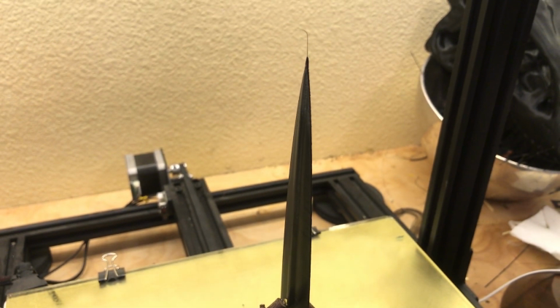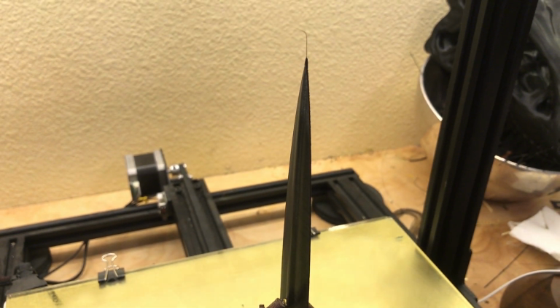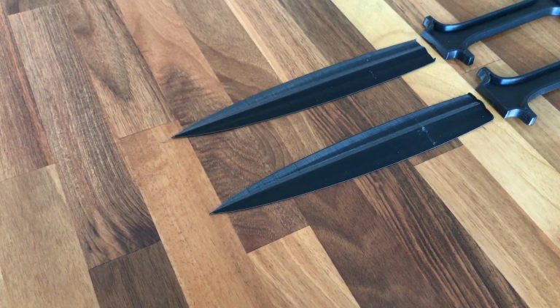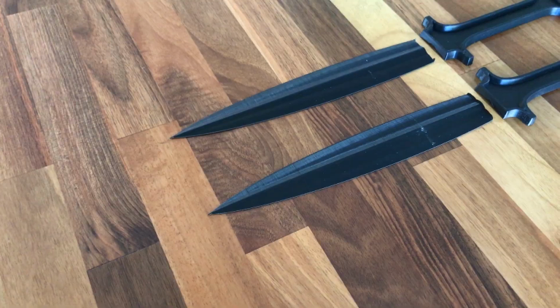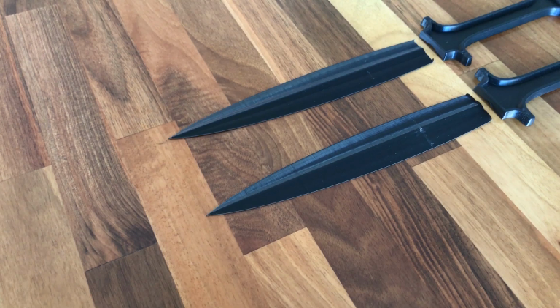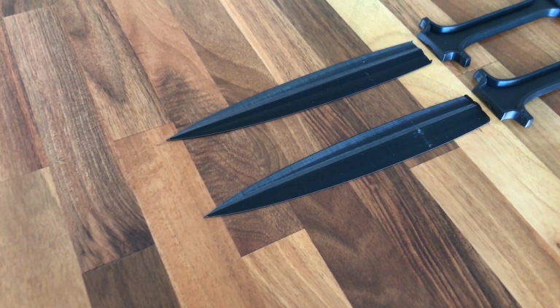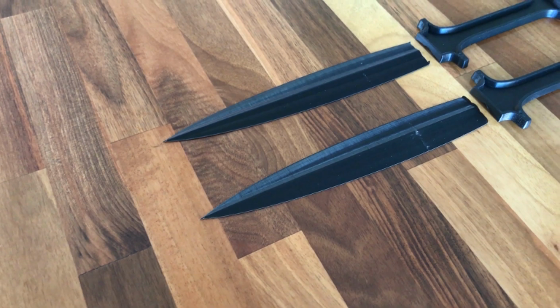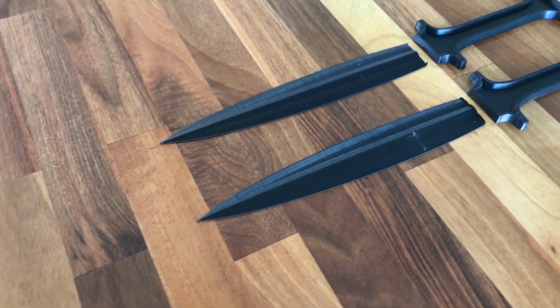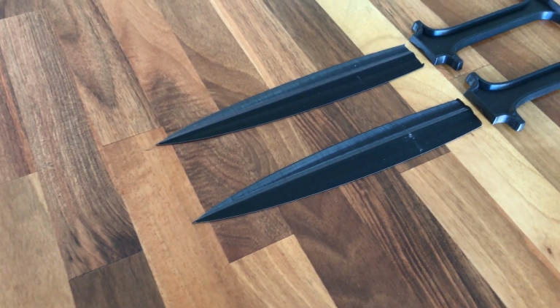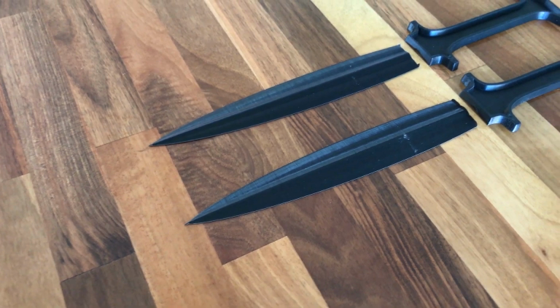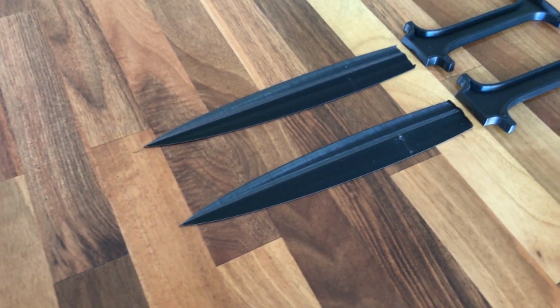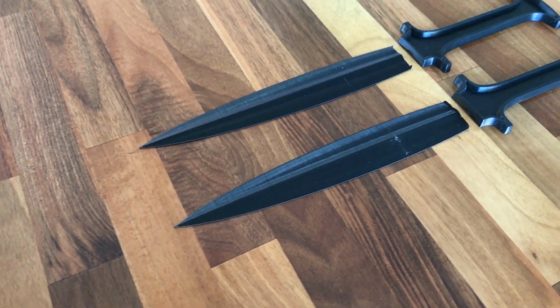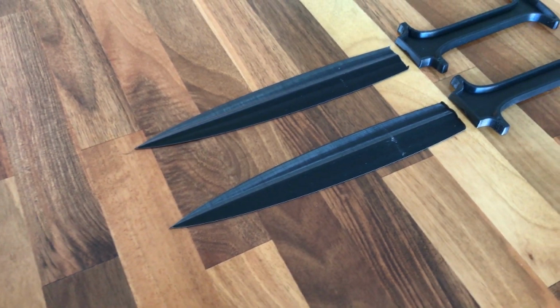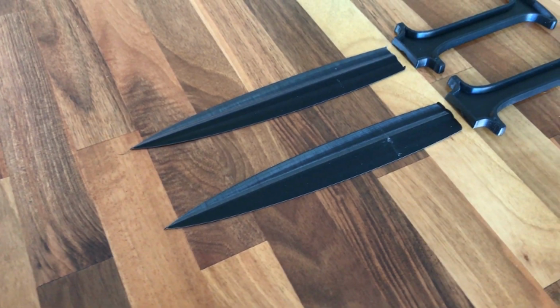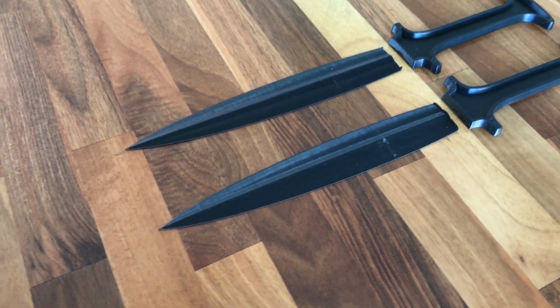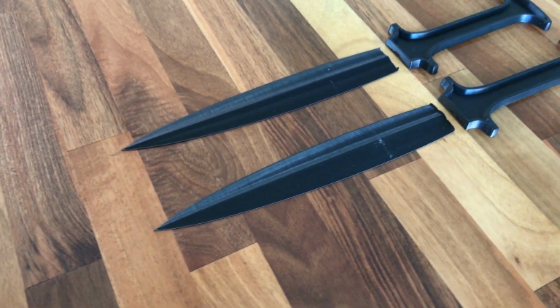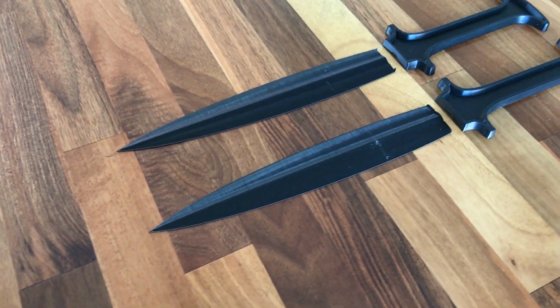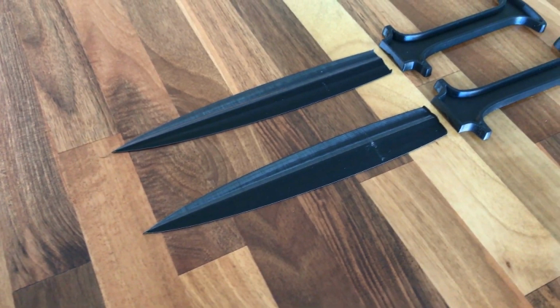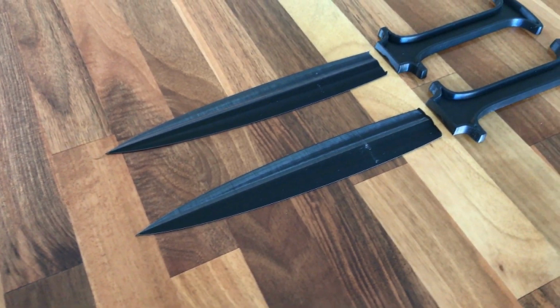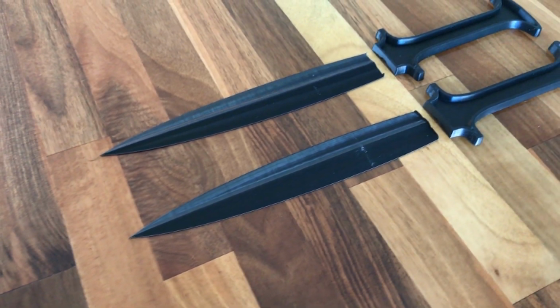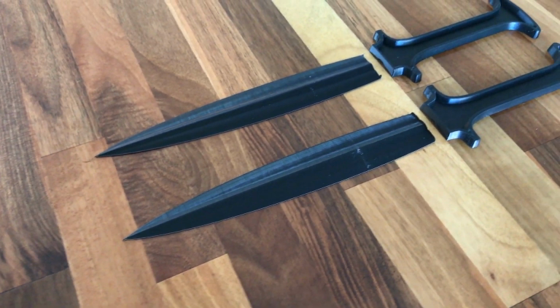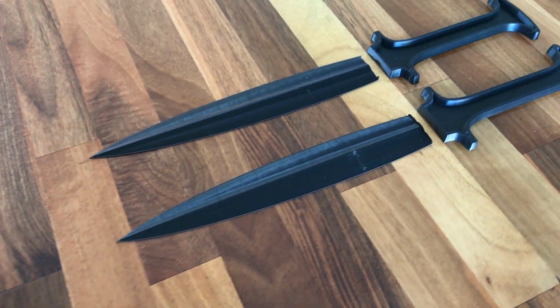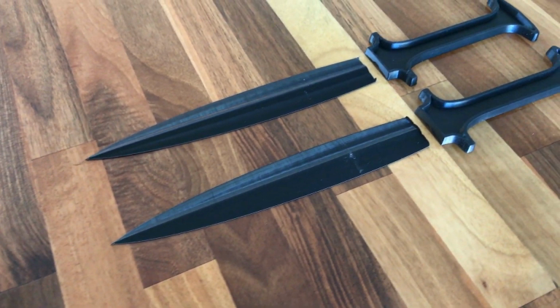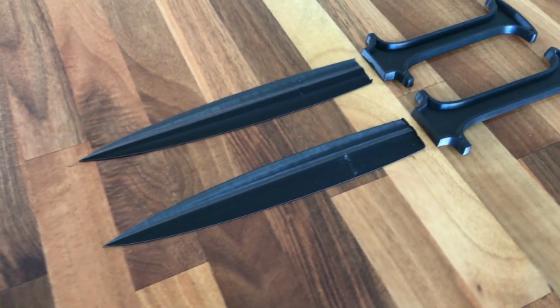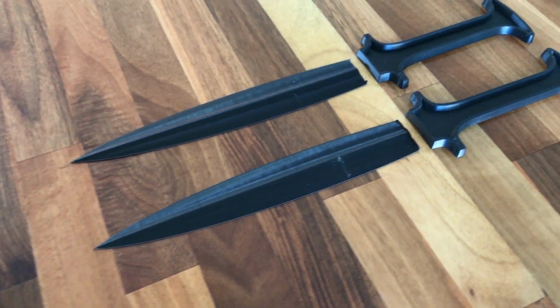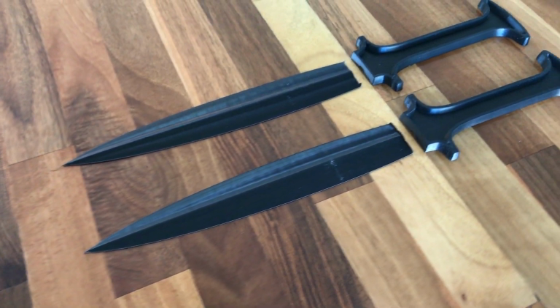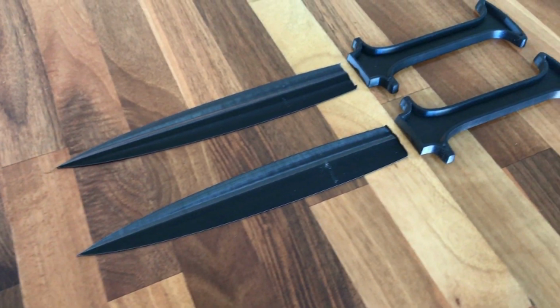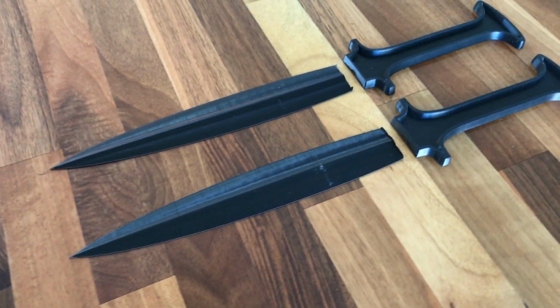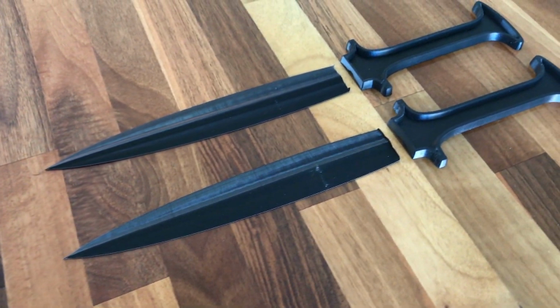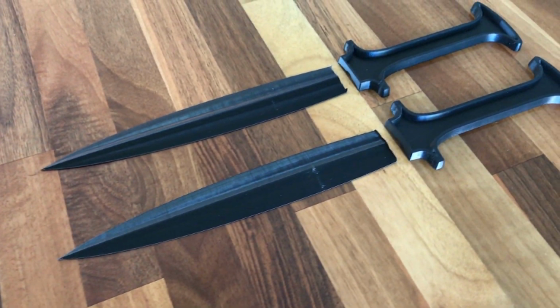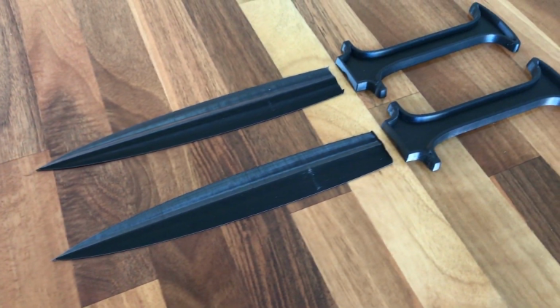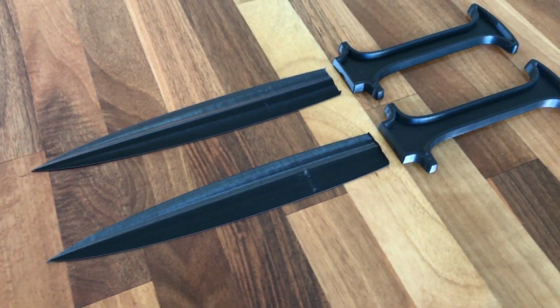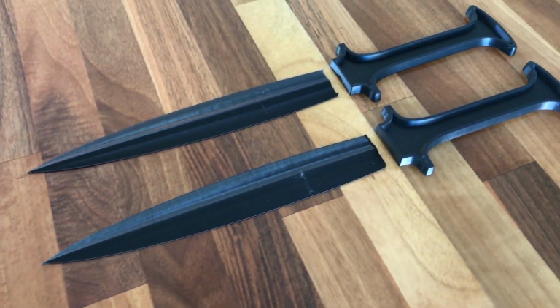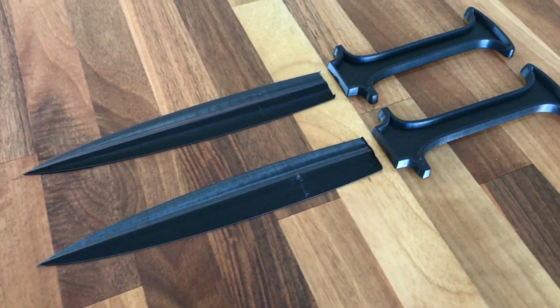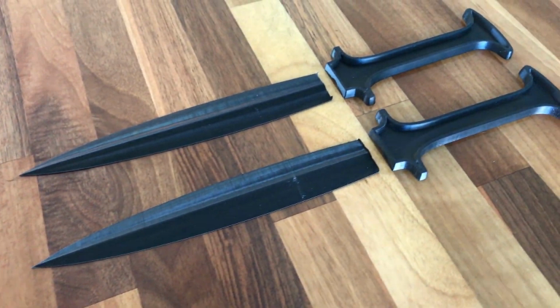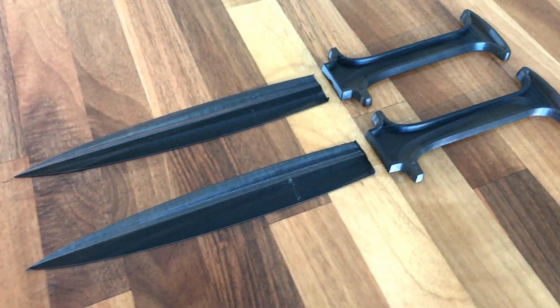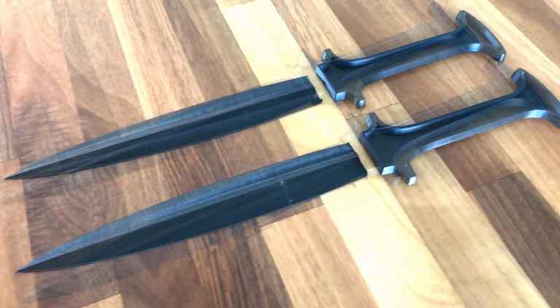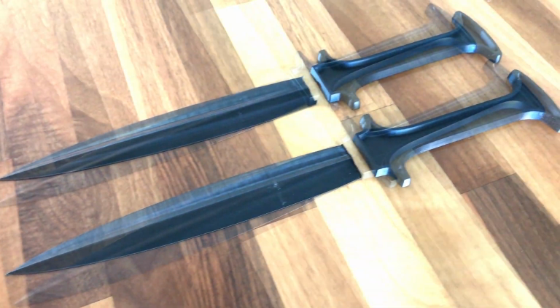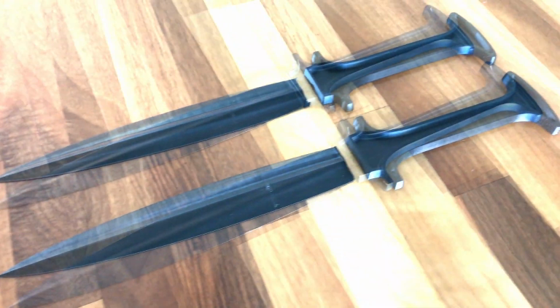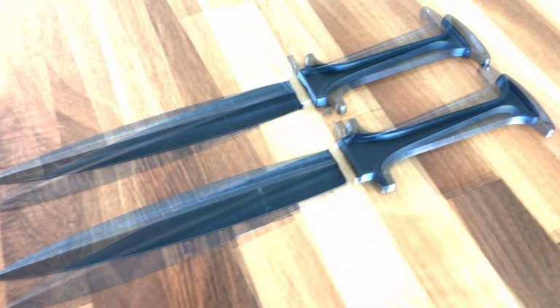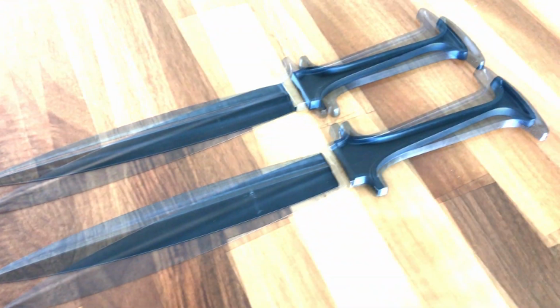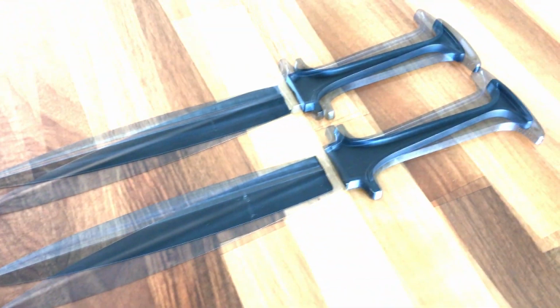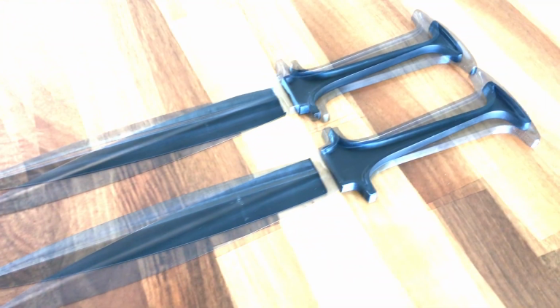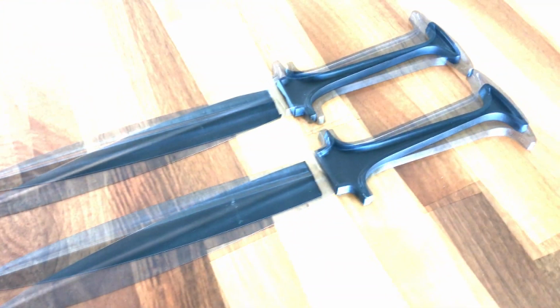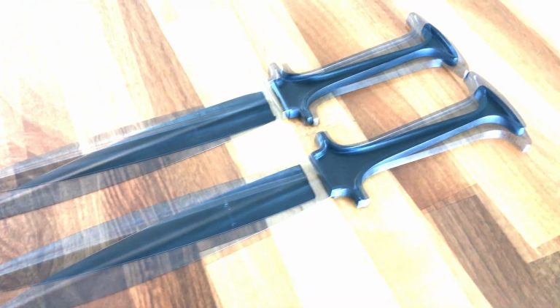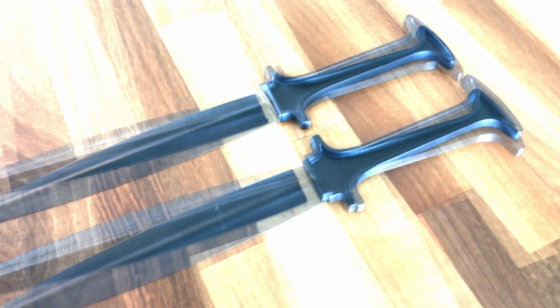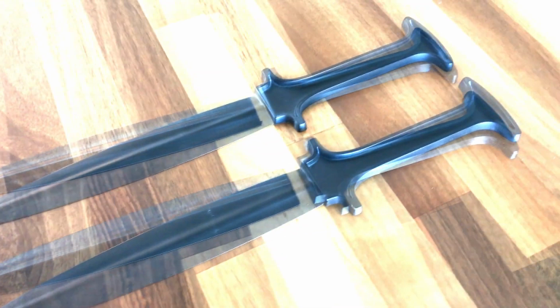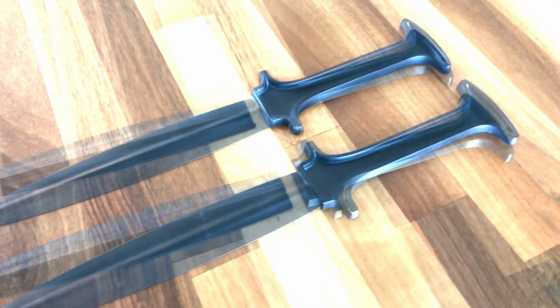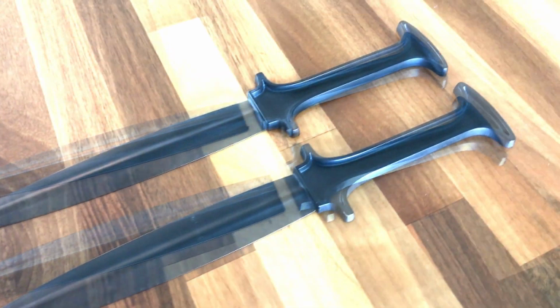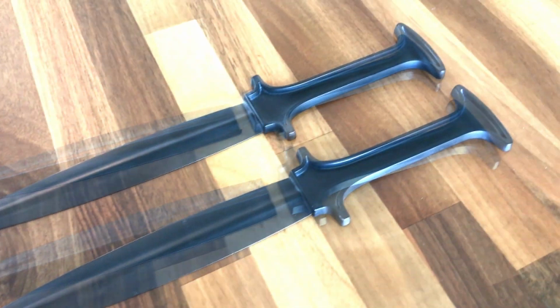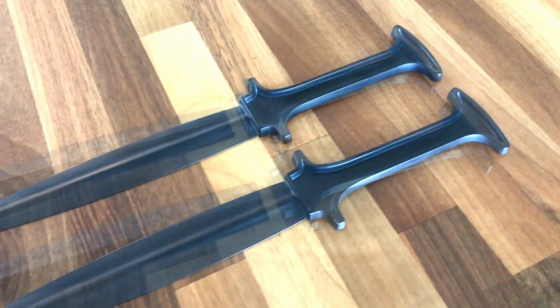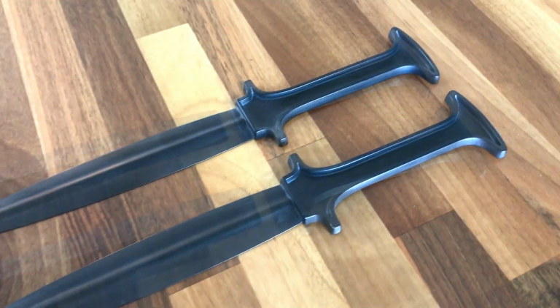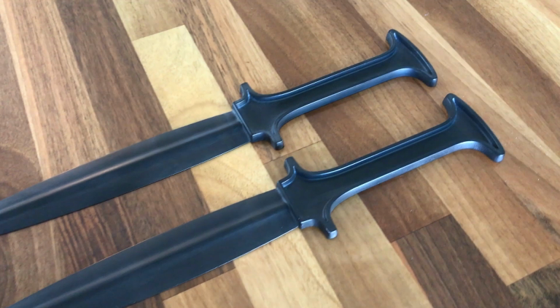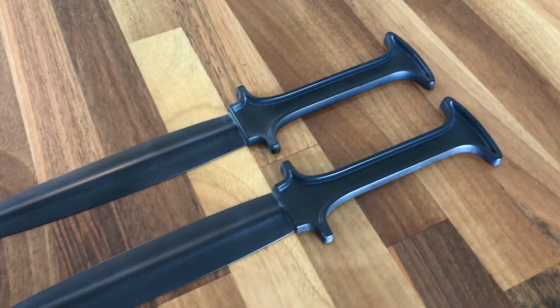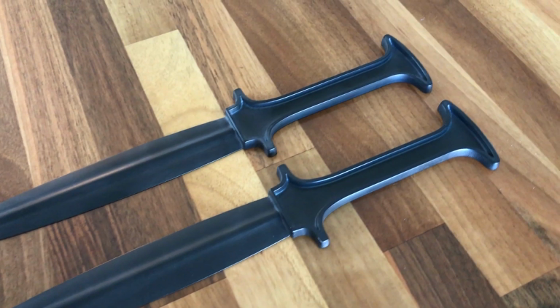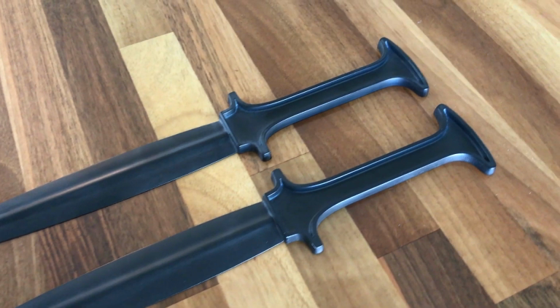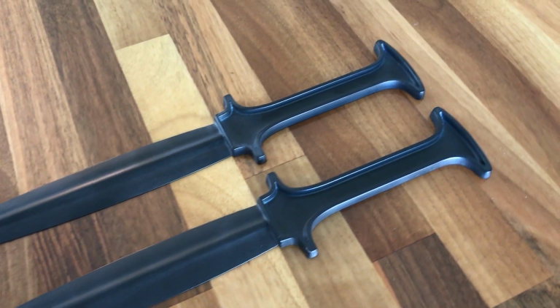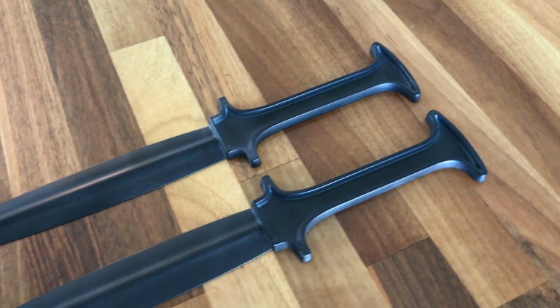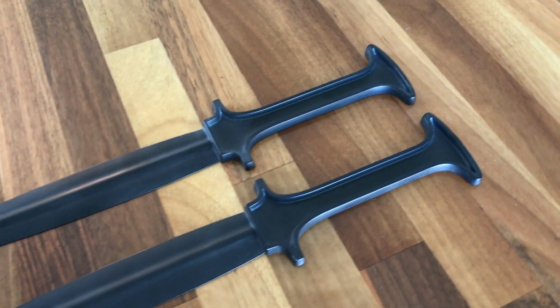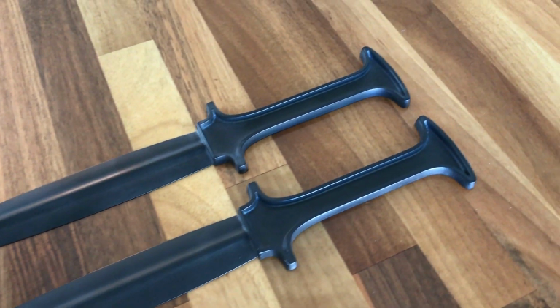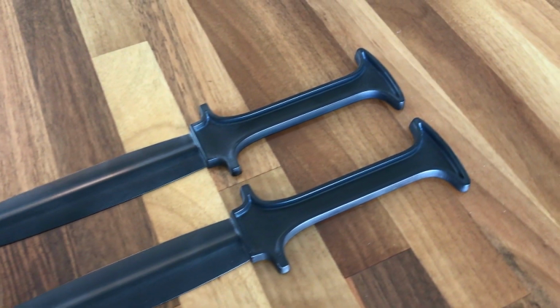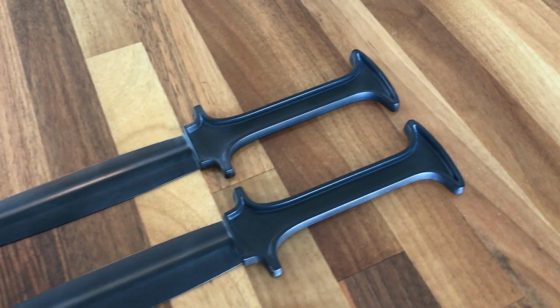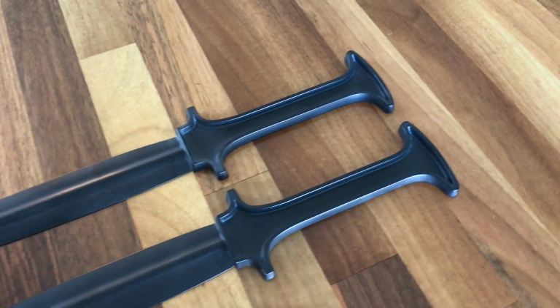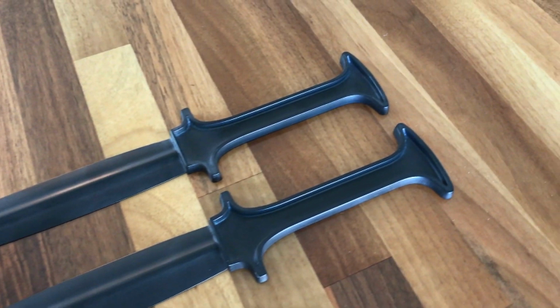I then glued each half of the blades and handles together, and then sanded and spray-painted everything to give the pattern a nice smooth surface.